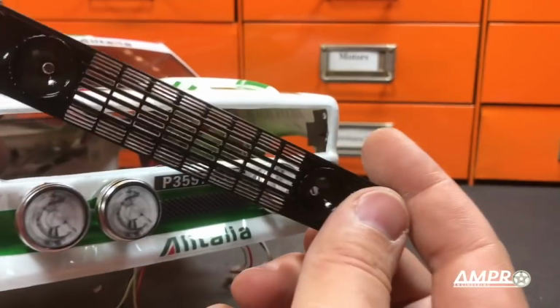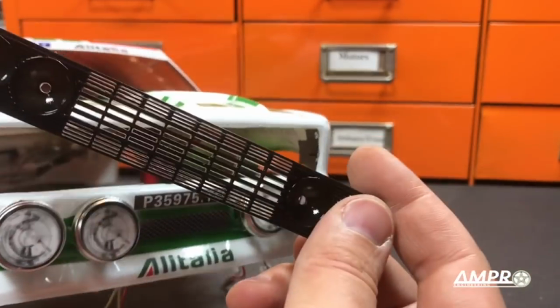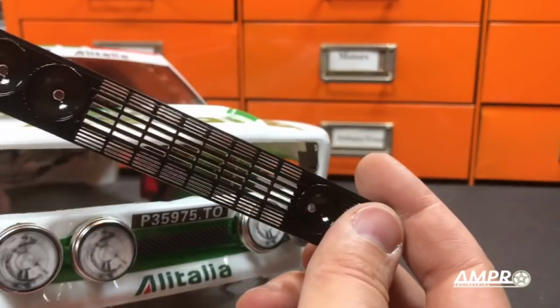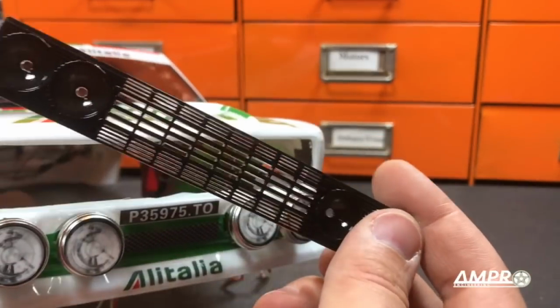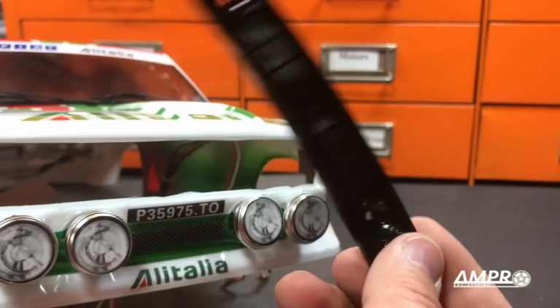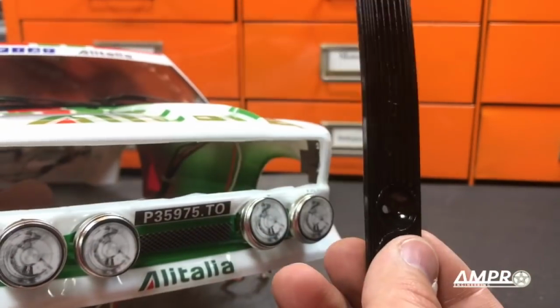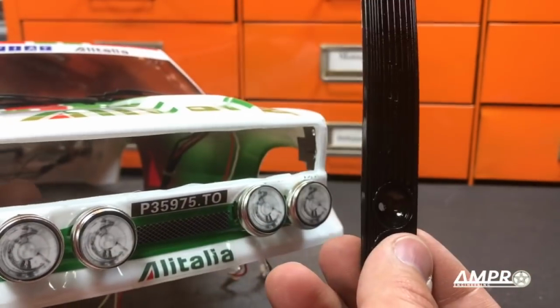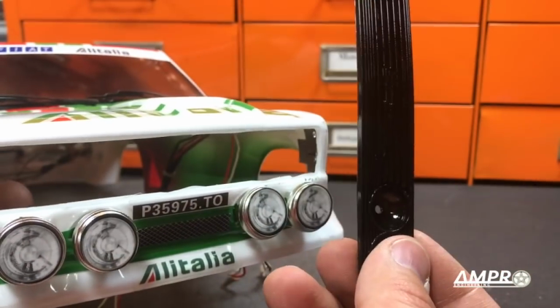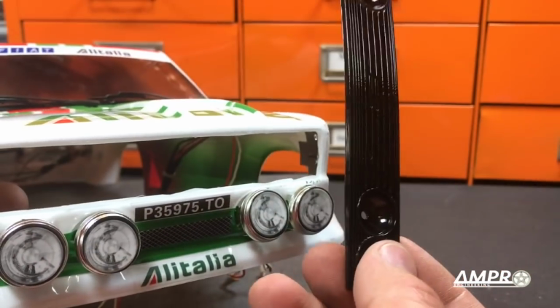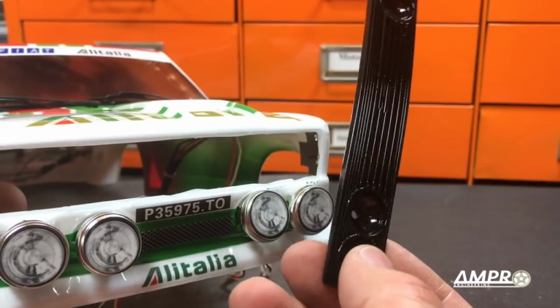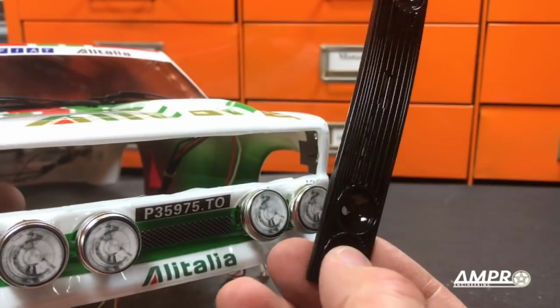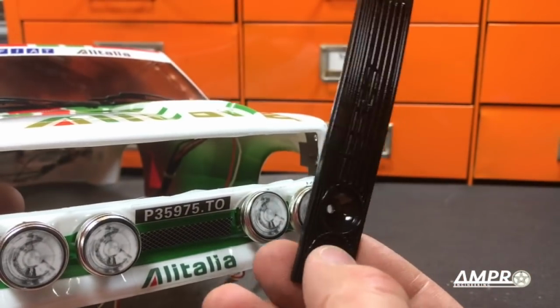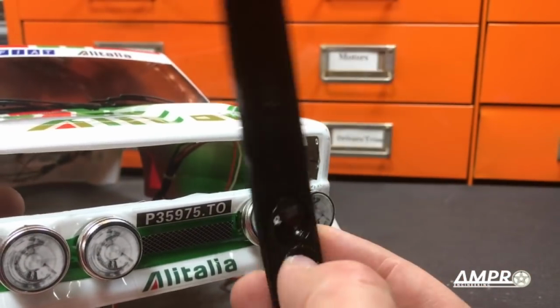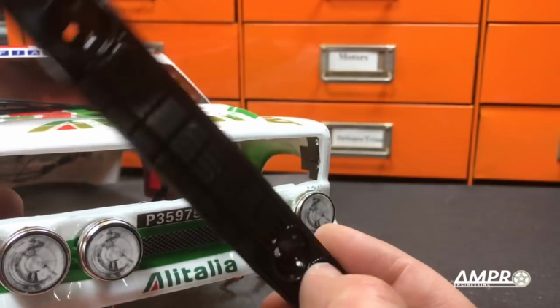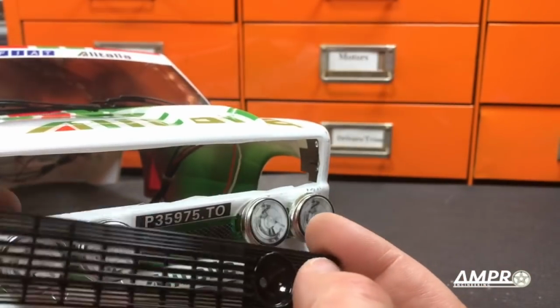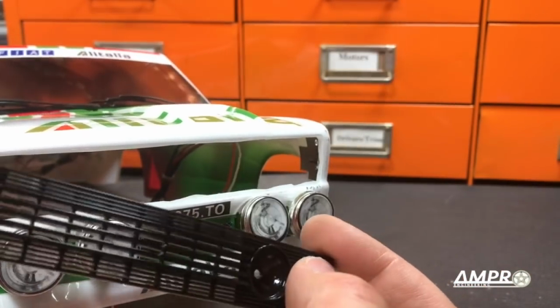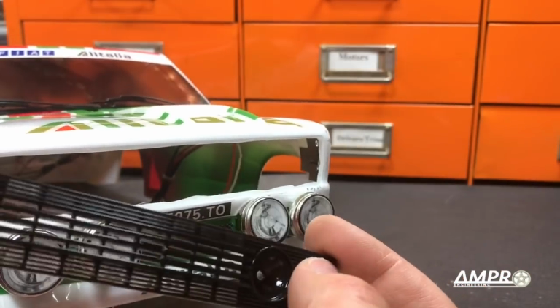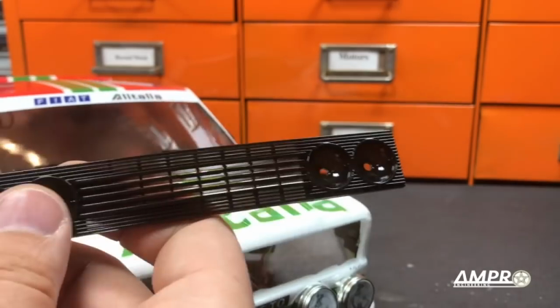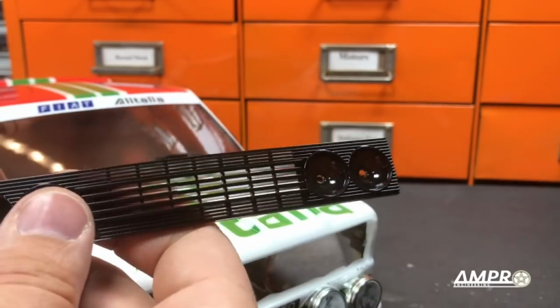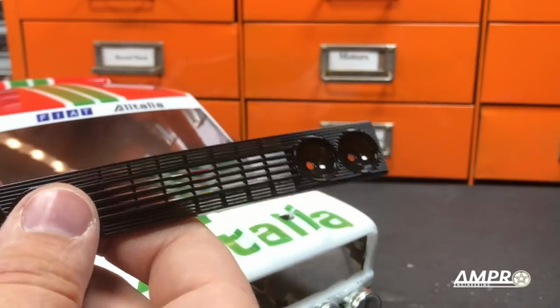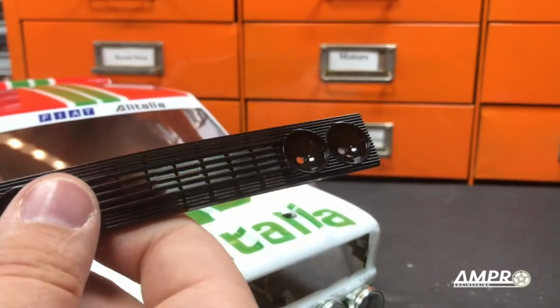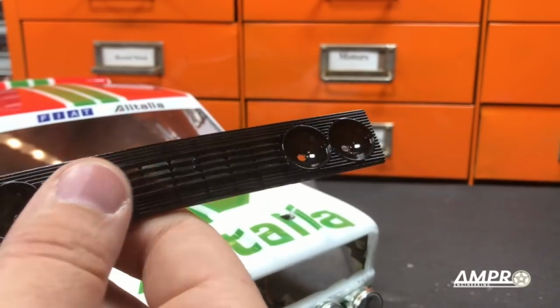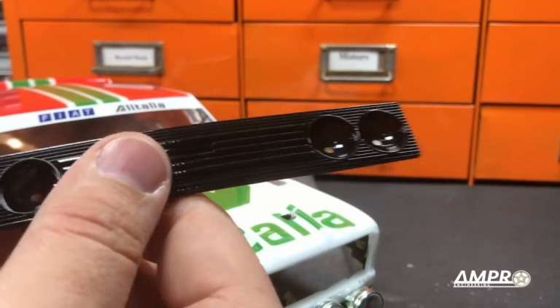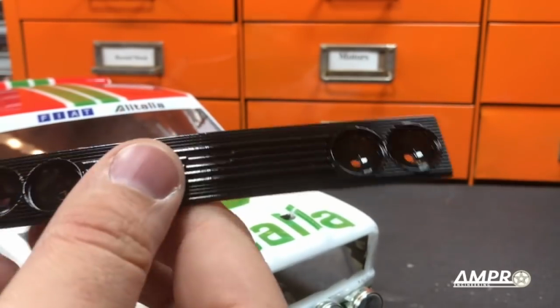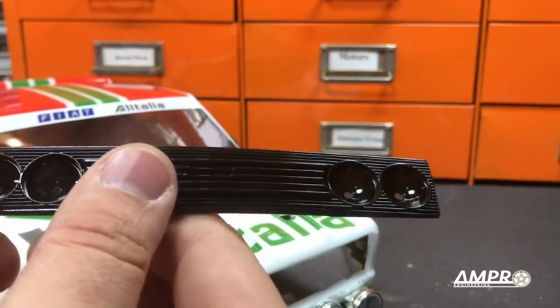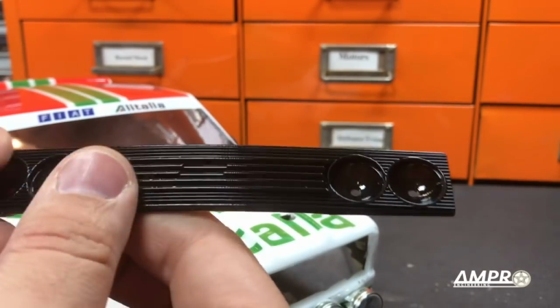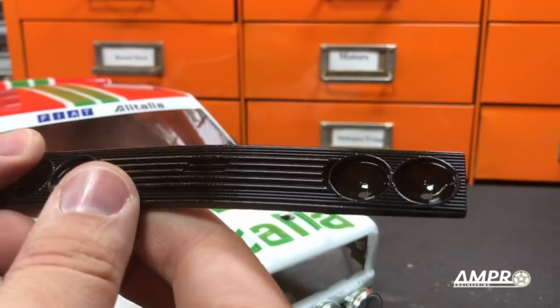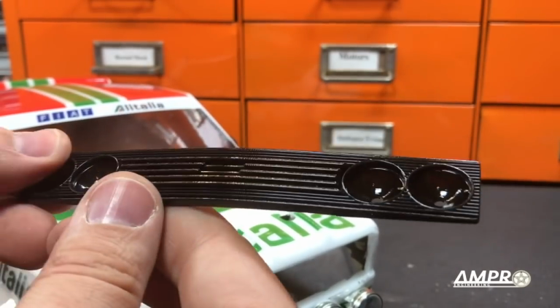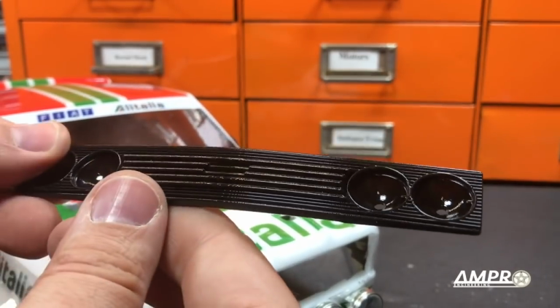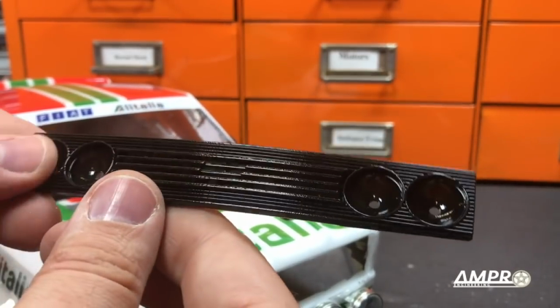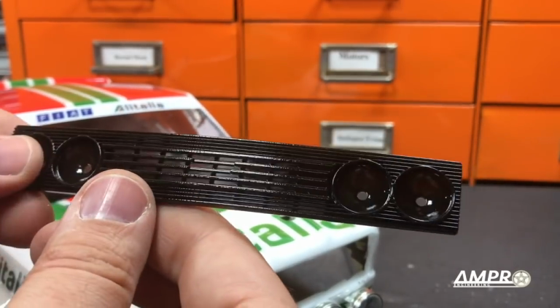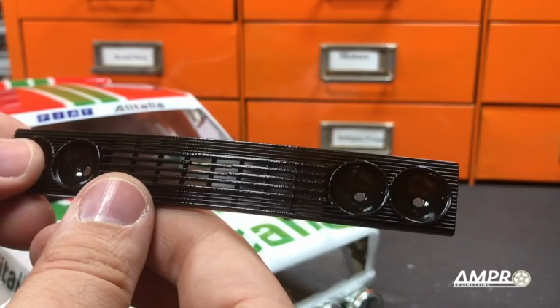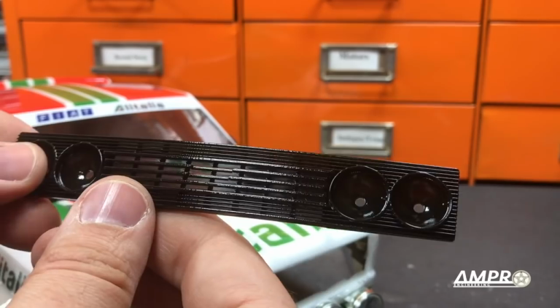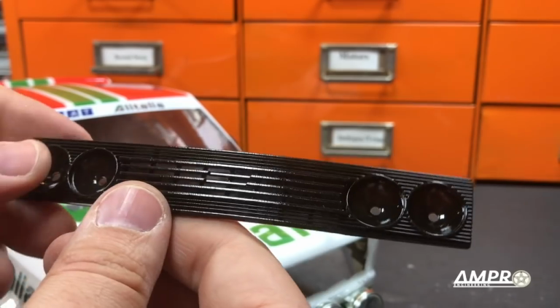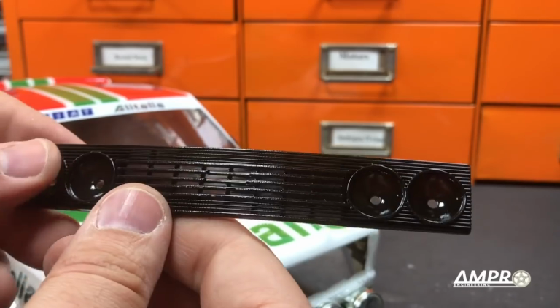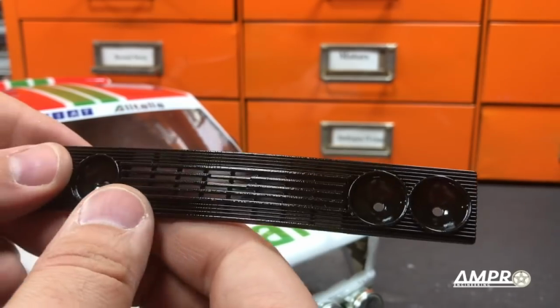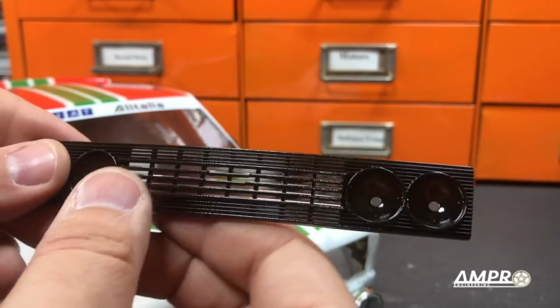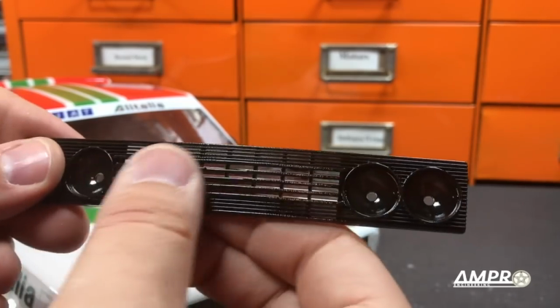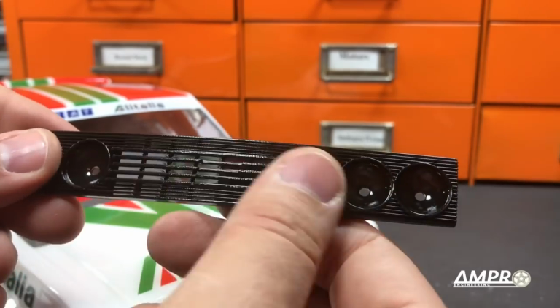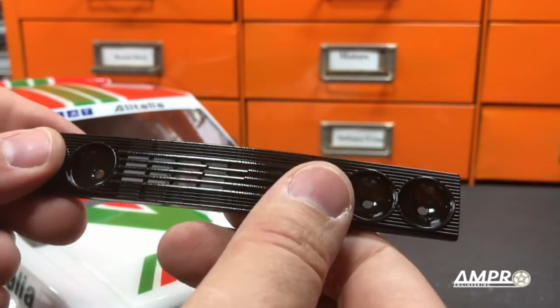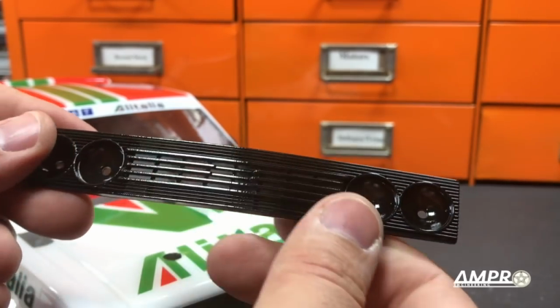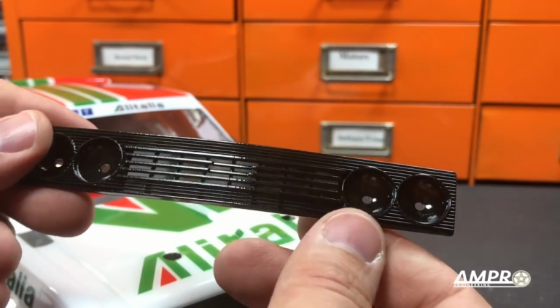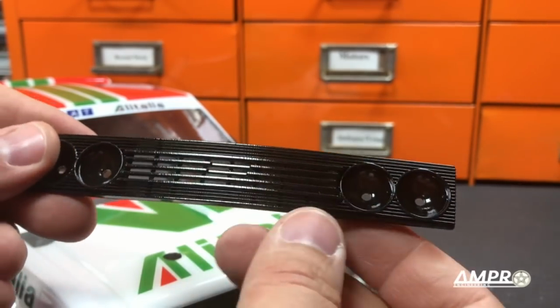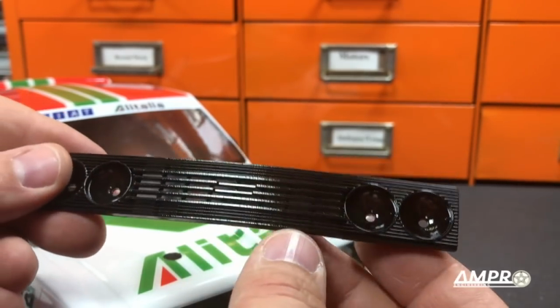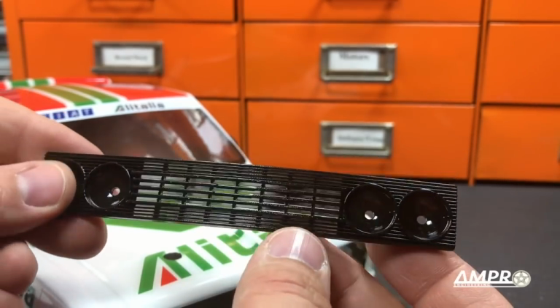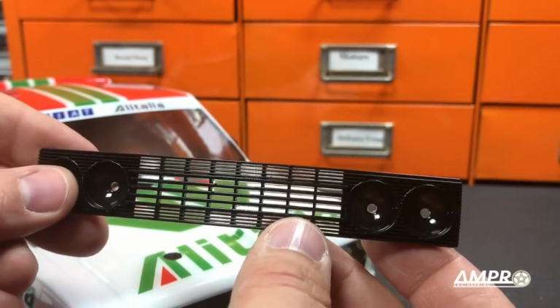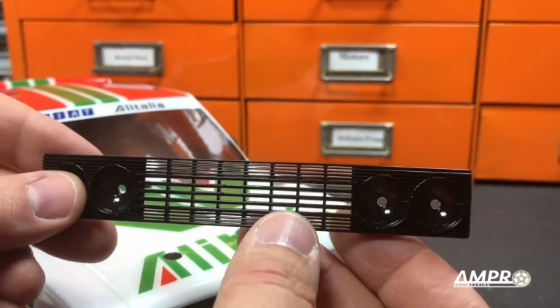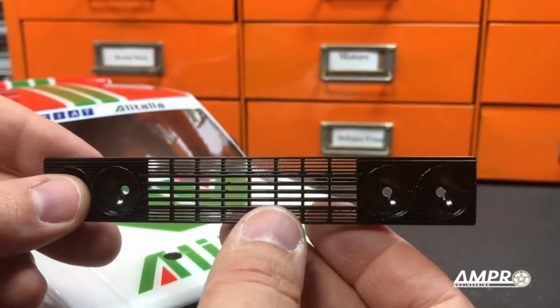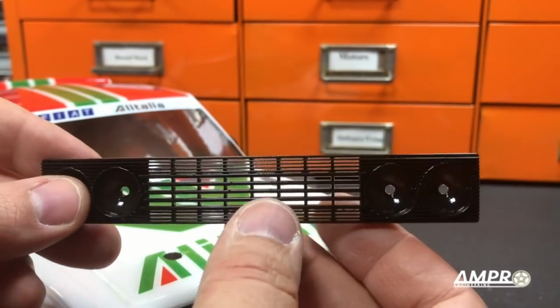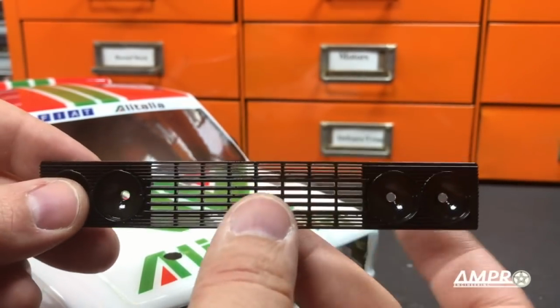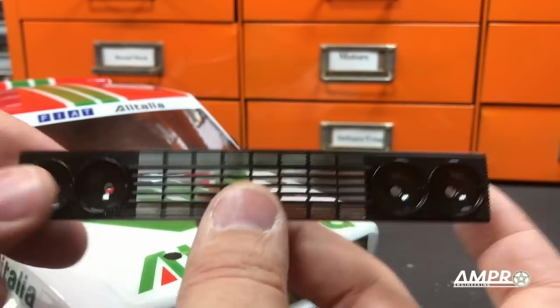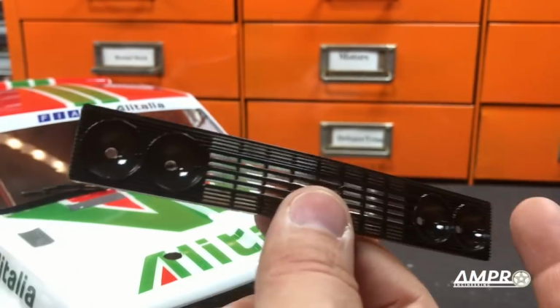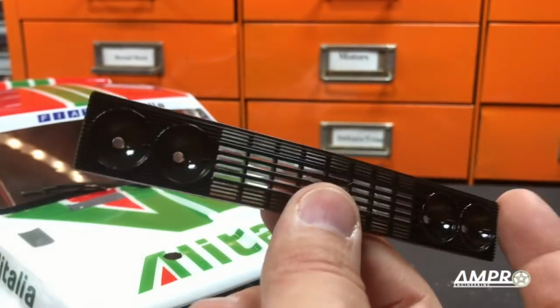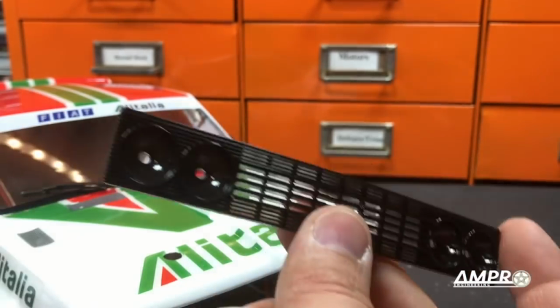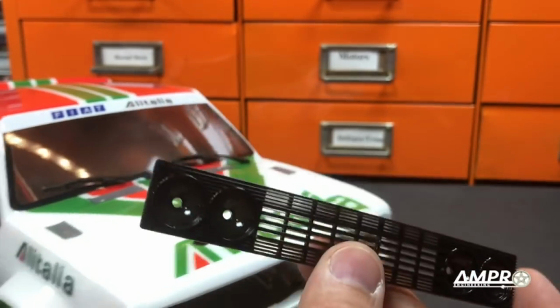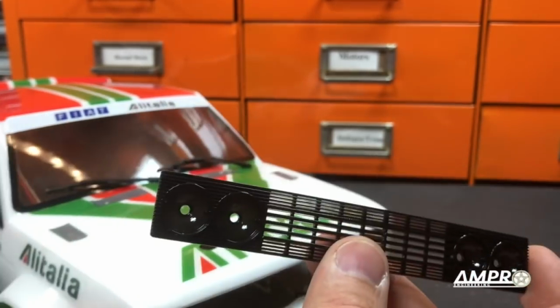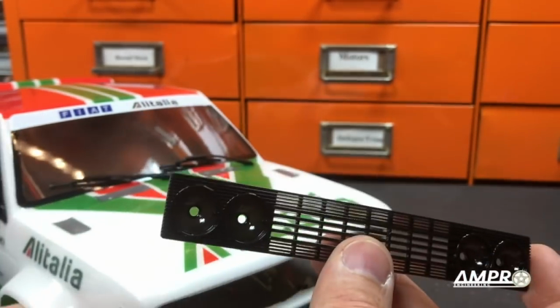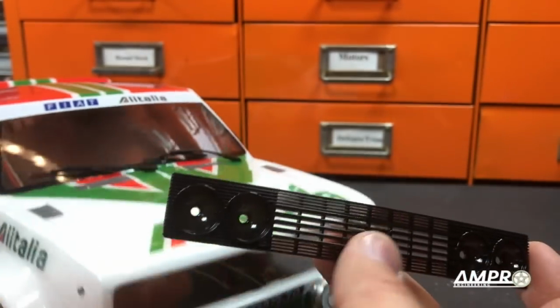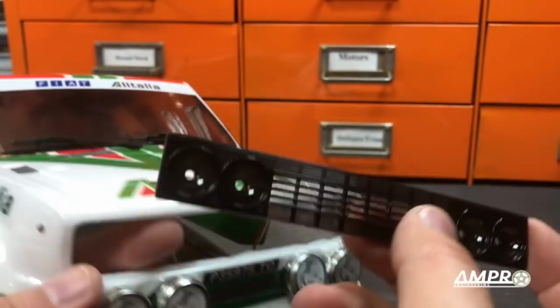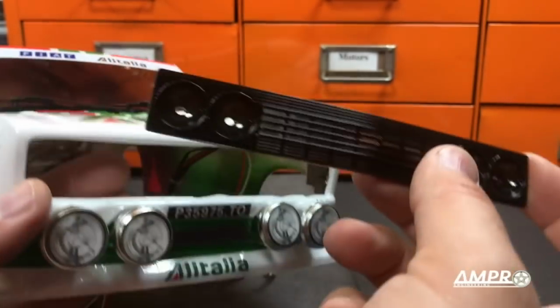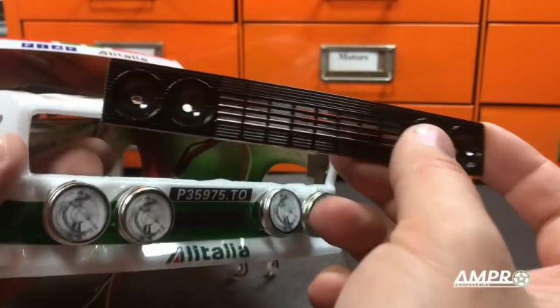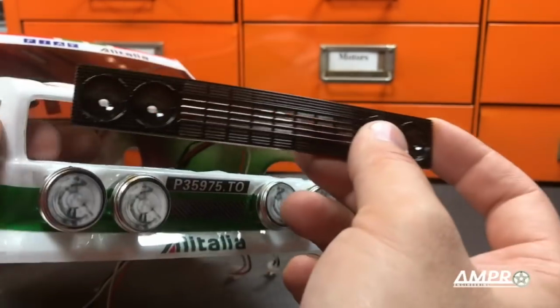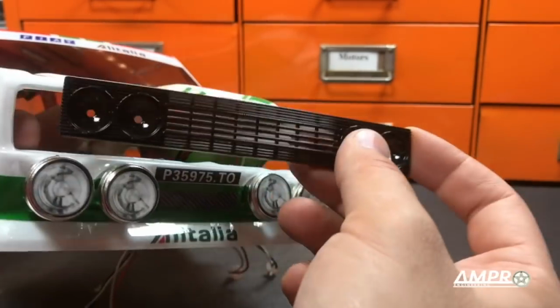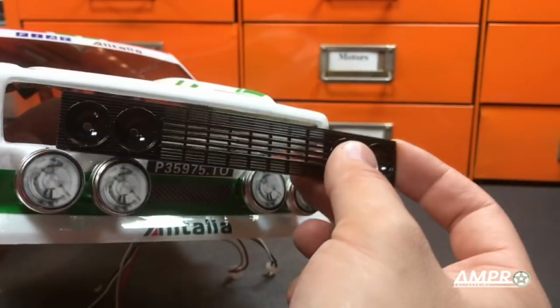And here is our replacement grill. We're going to want to do some prep work to this — some light sanding and painting and all that — but let's make sure this fits first. Okay, and that is about where it's supposed to be.